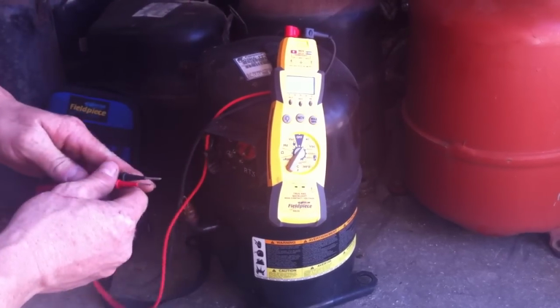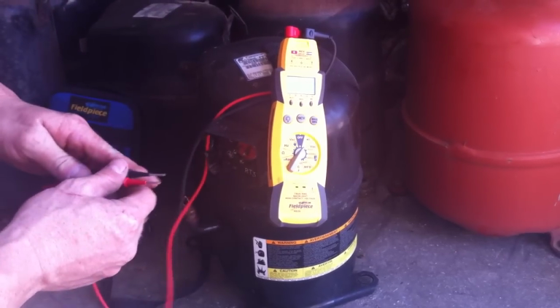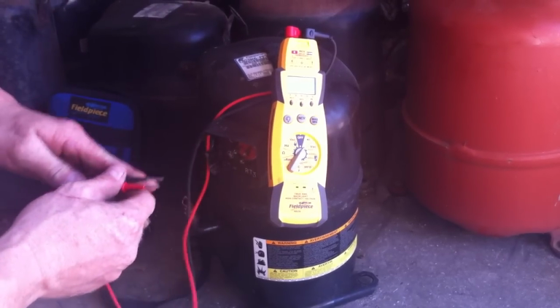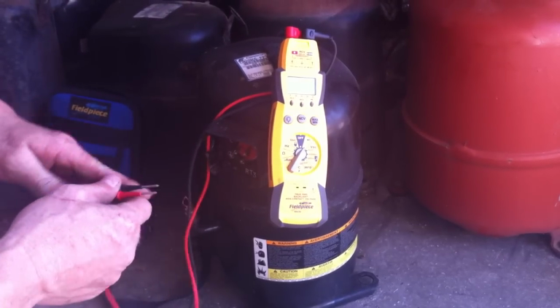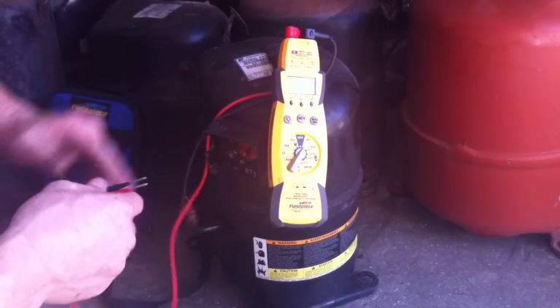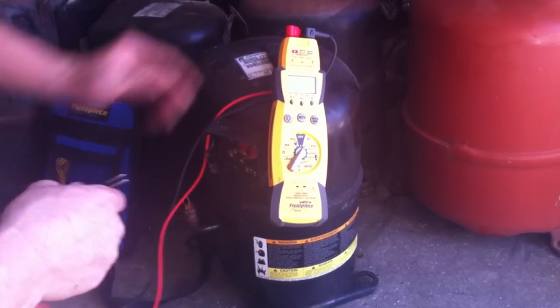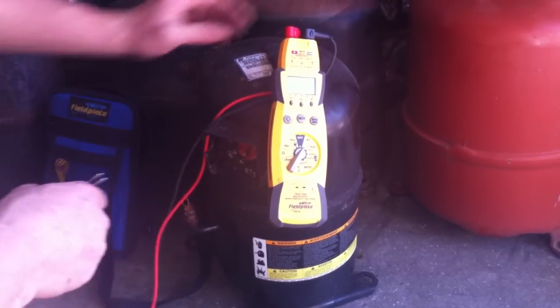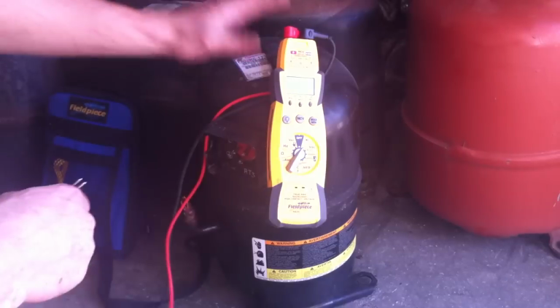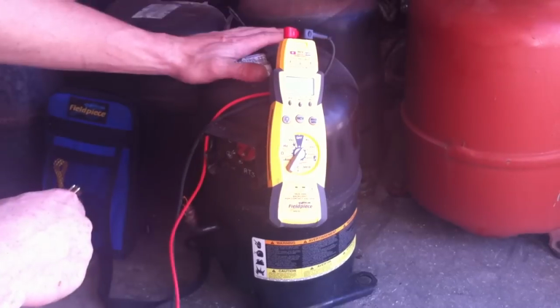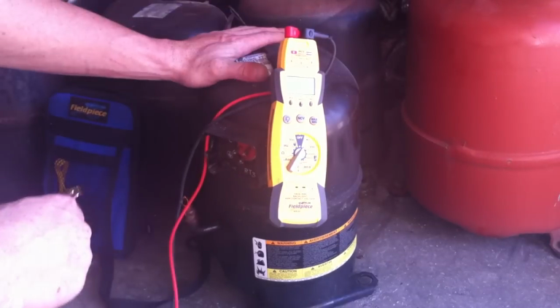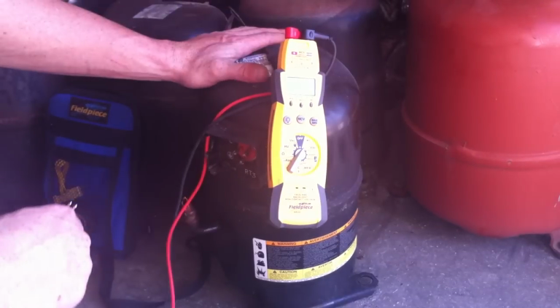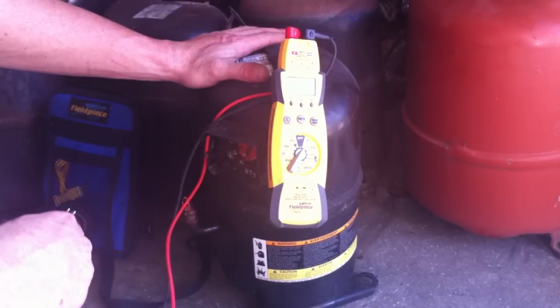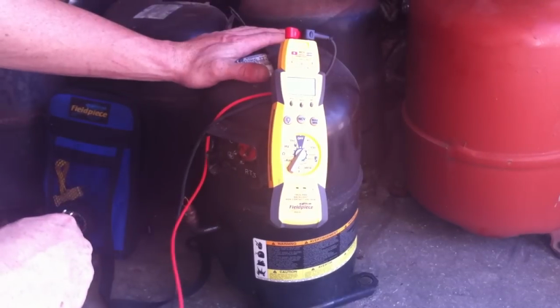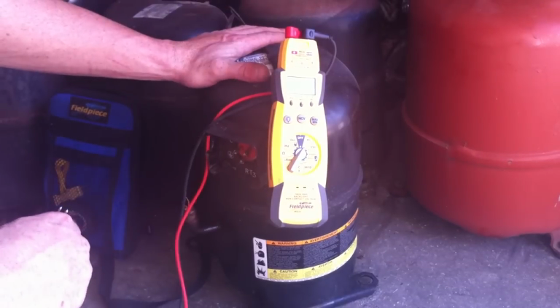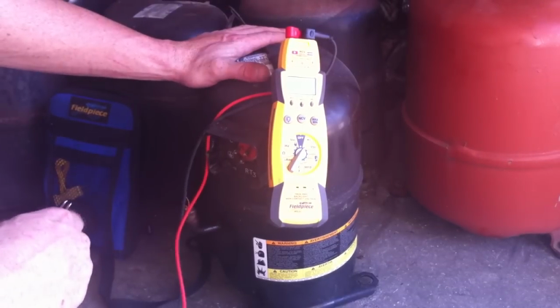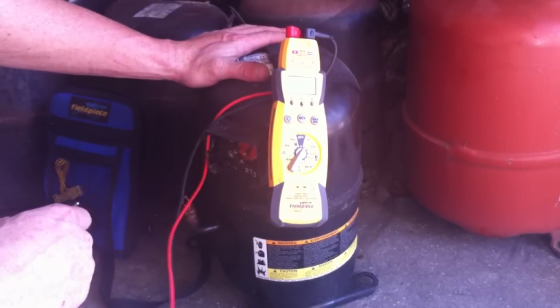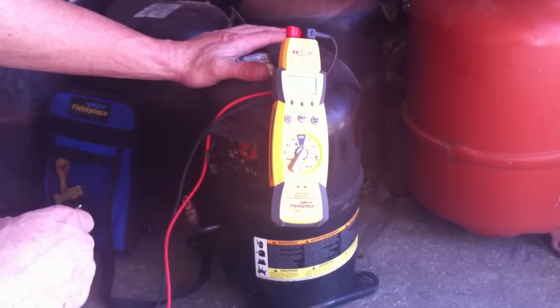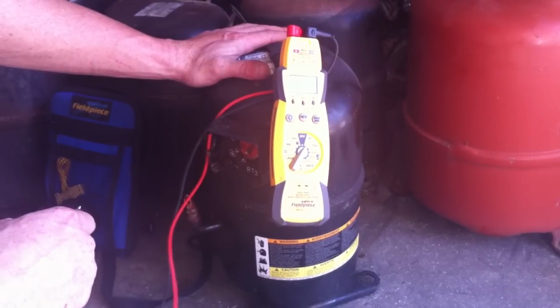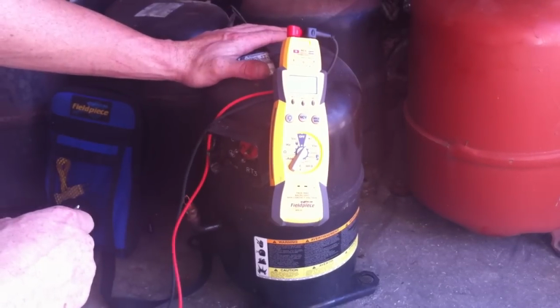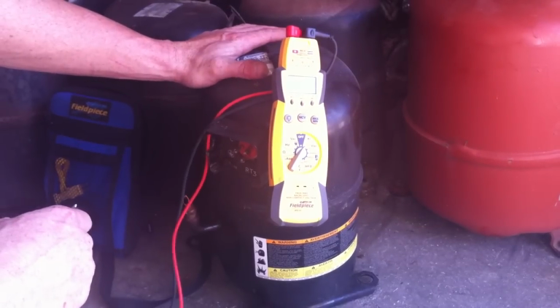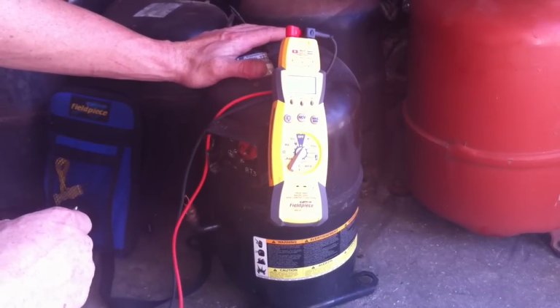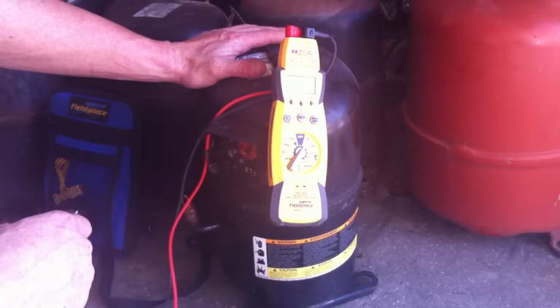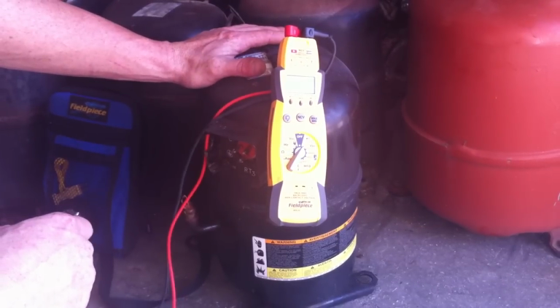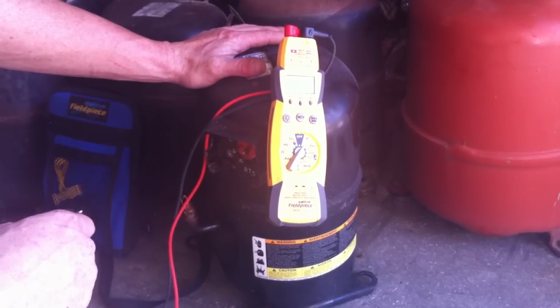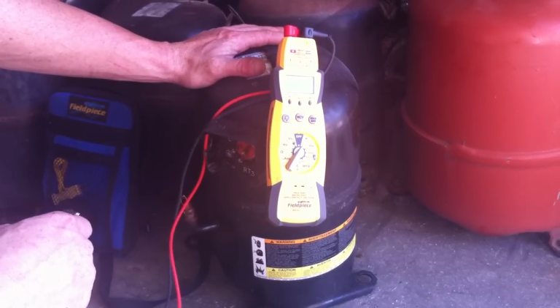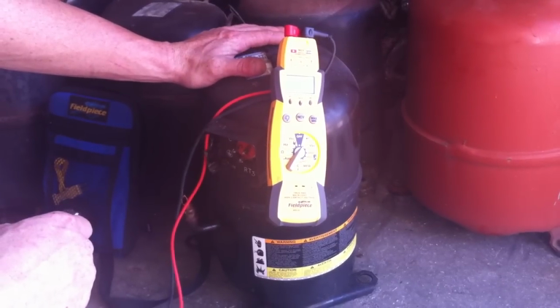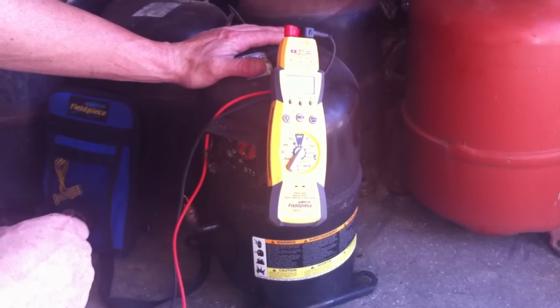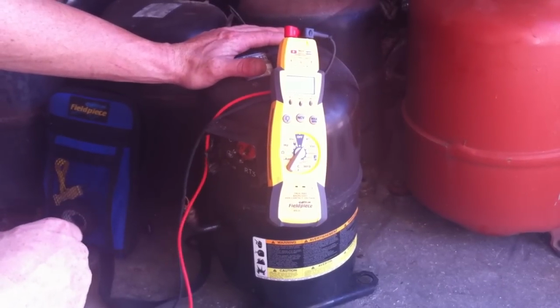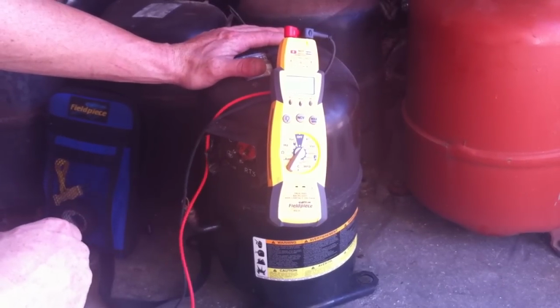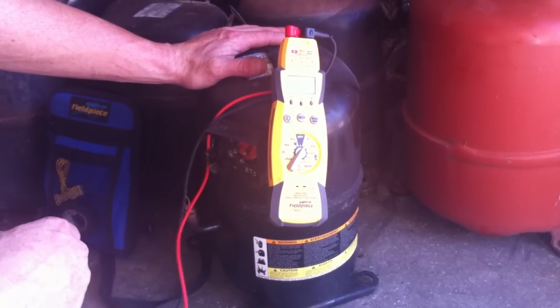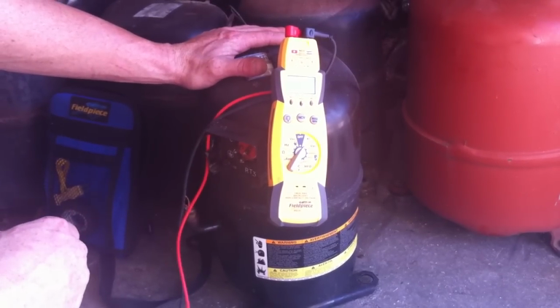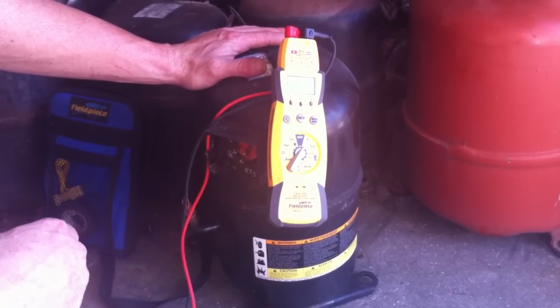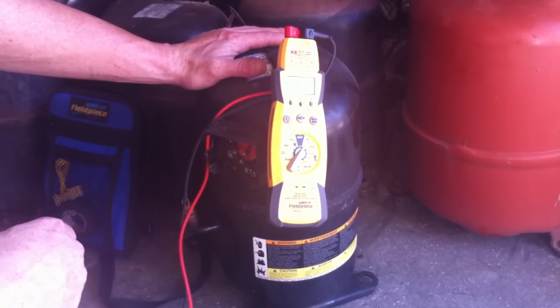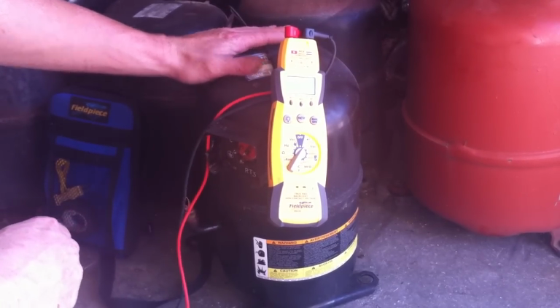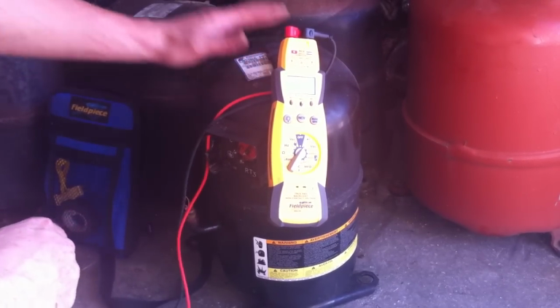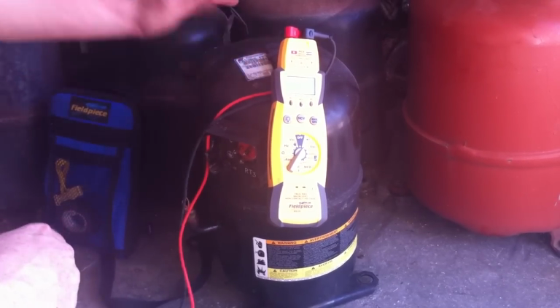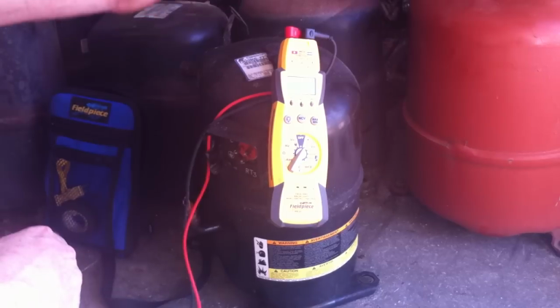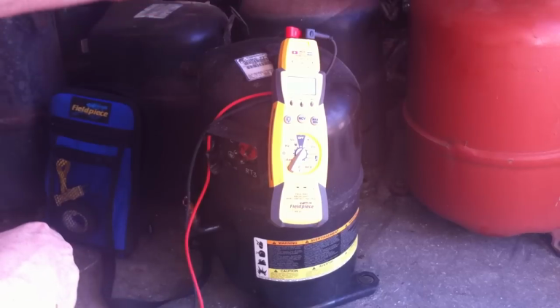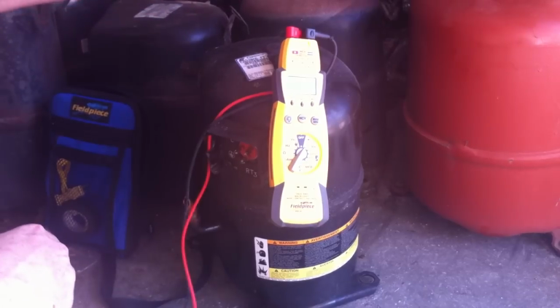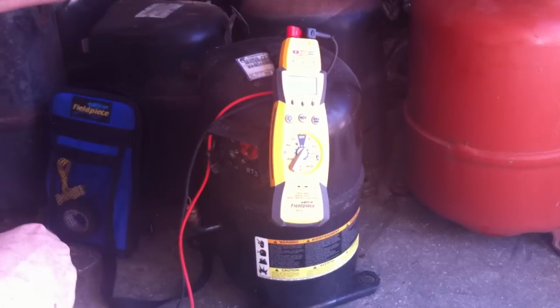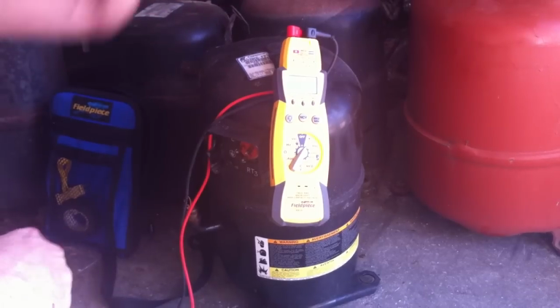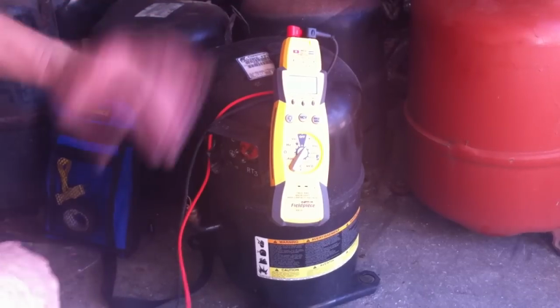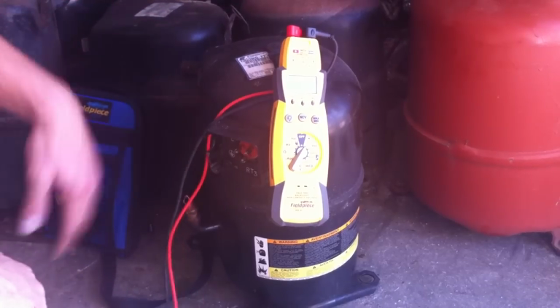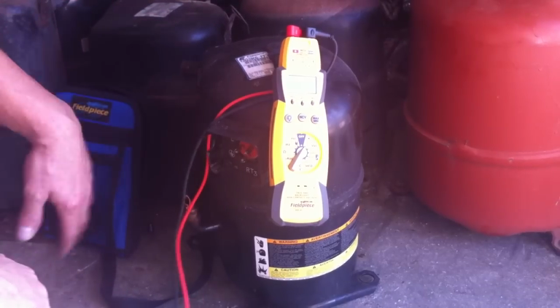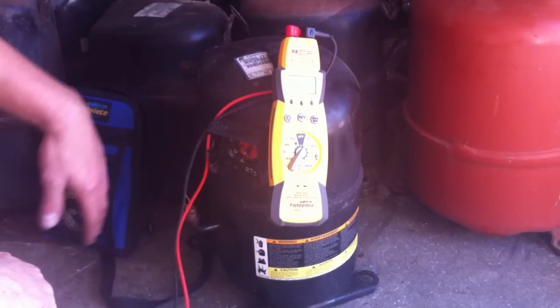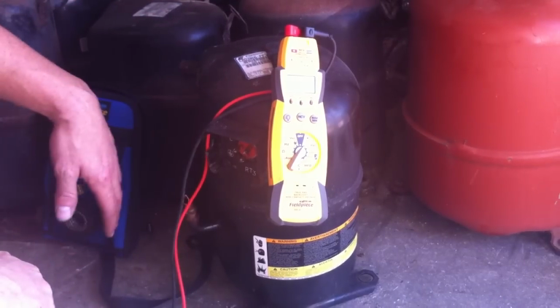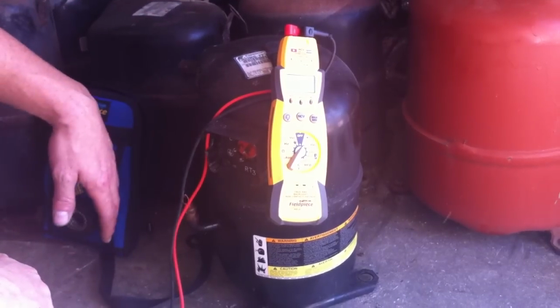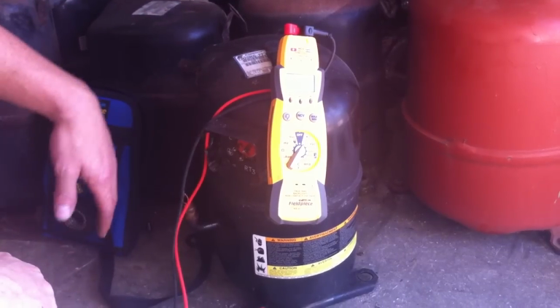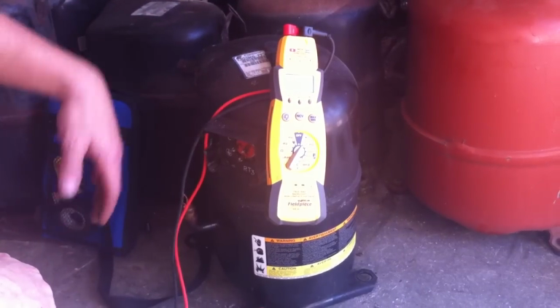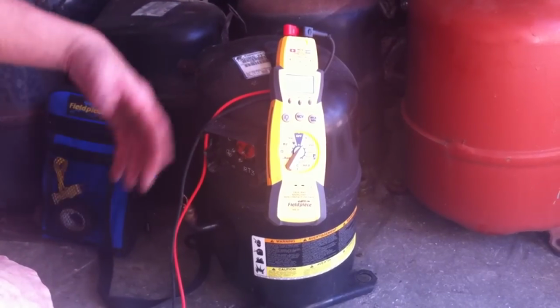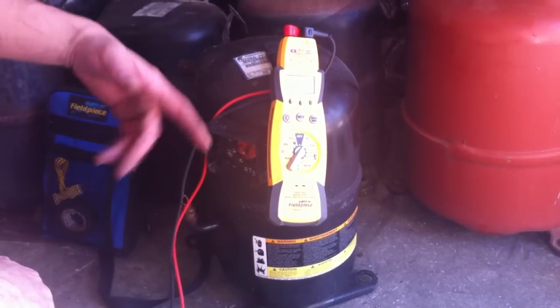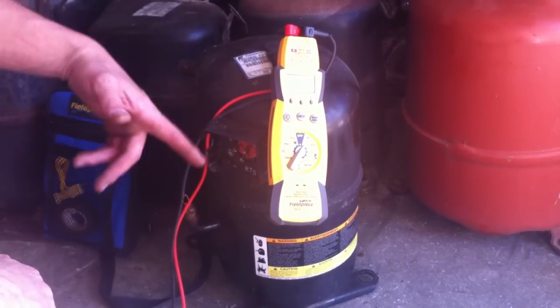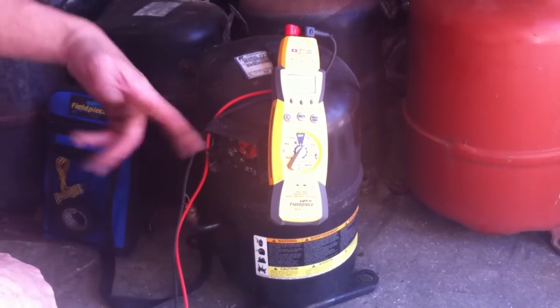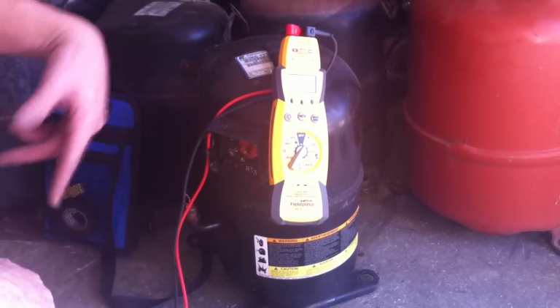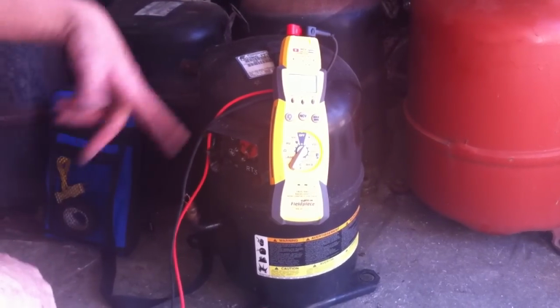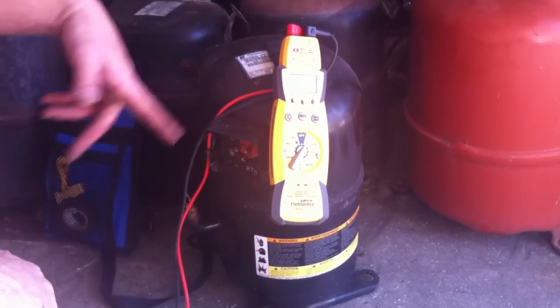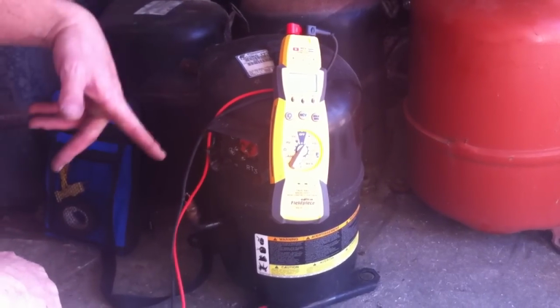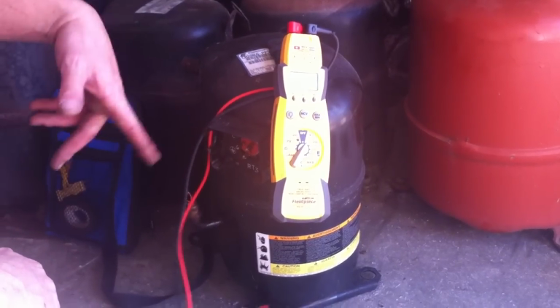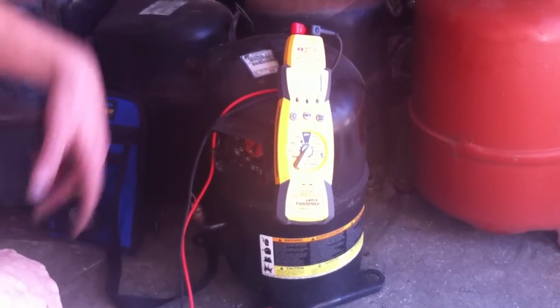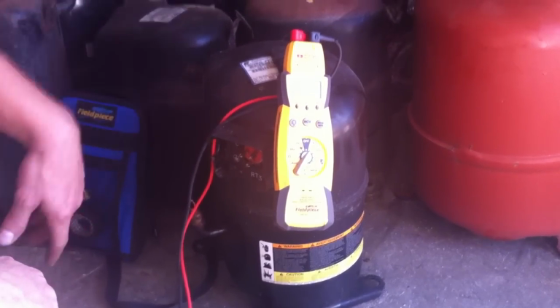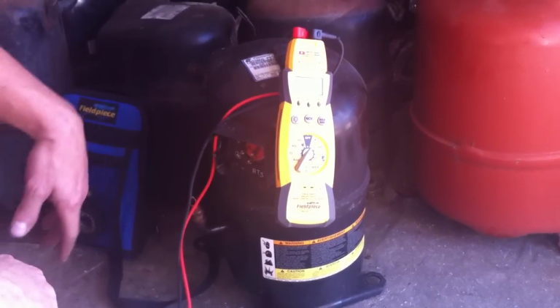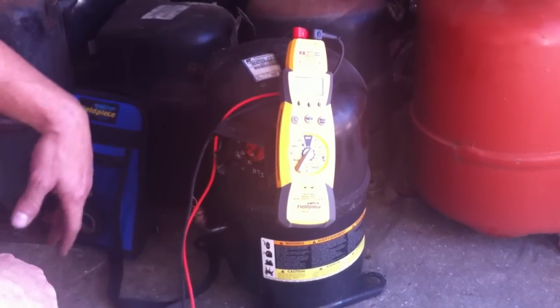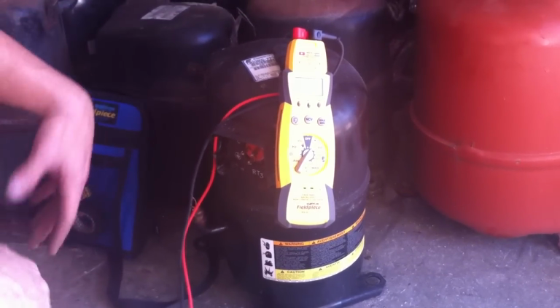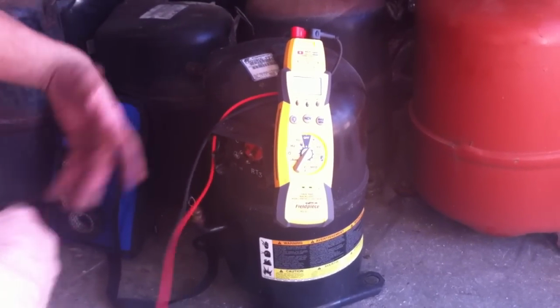So it doesn't have a short to ground. But when we took this compressor out it was locked up, and to determine if it's locked up it has to have power to it.